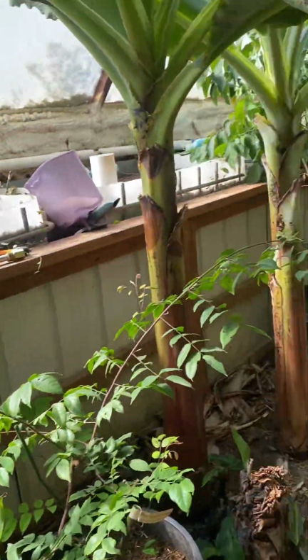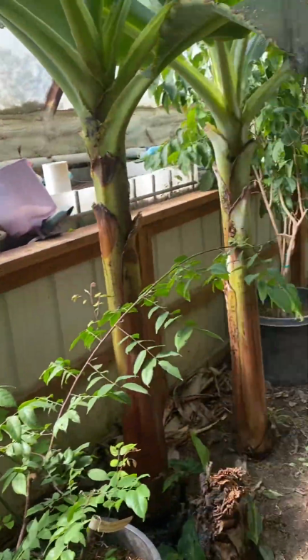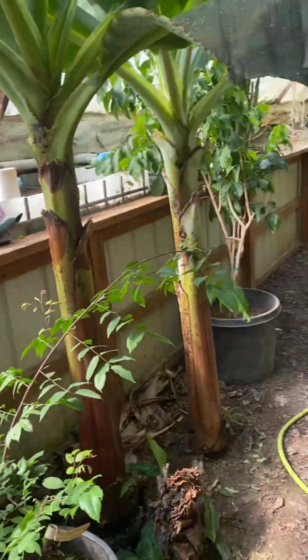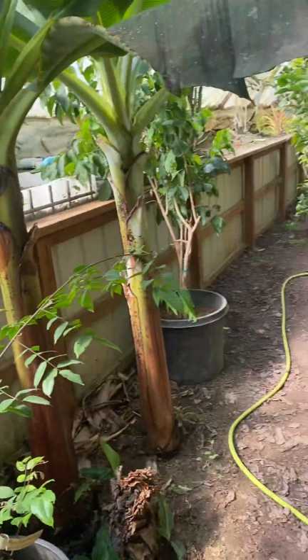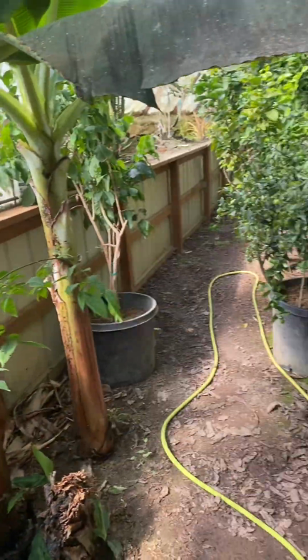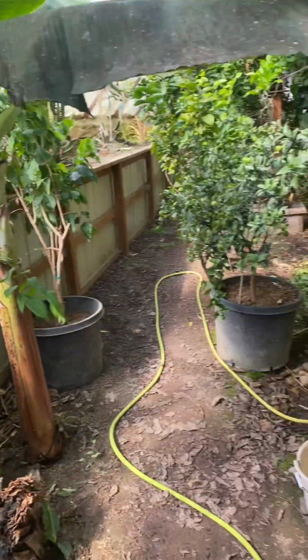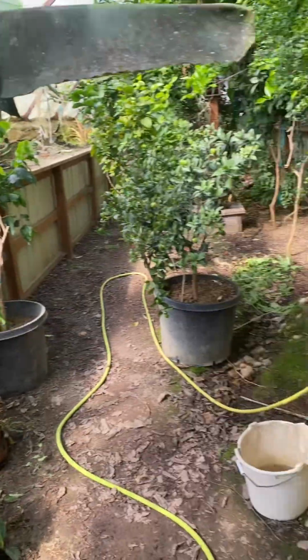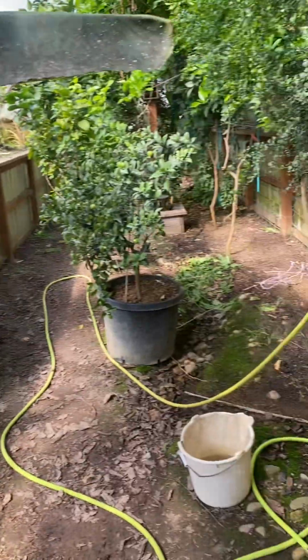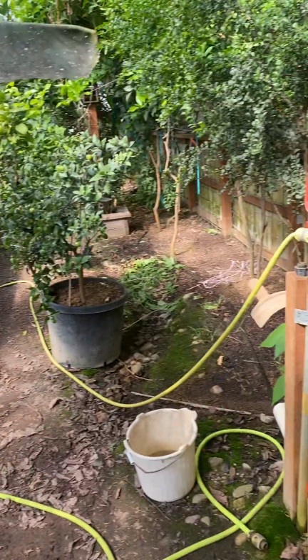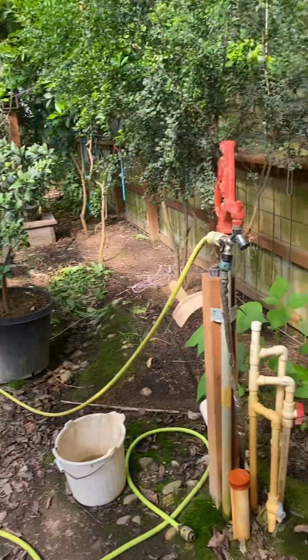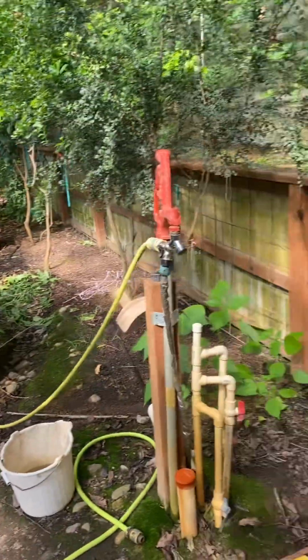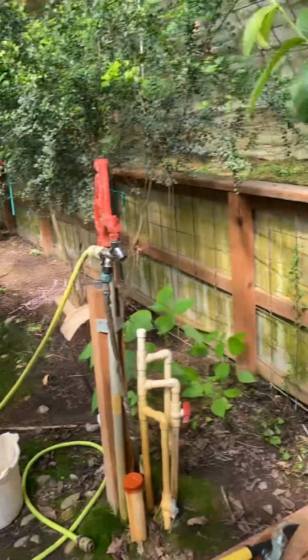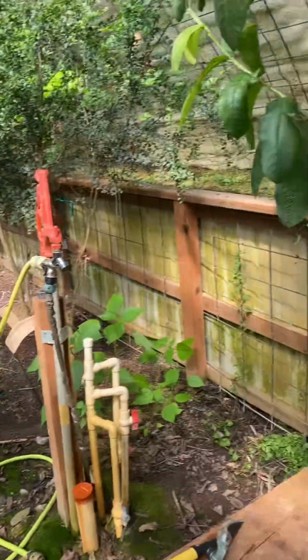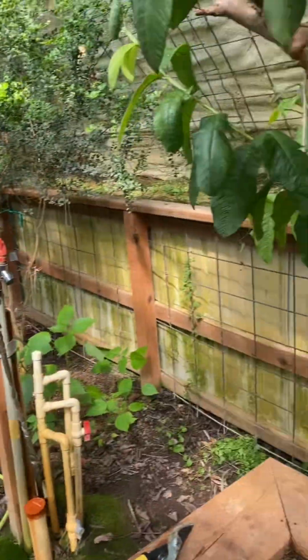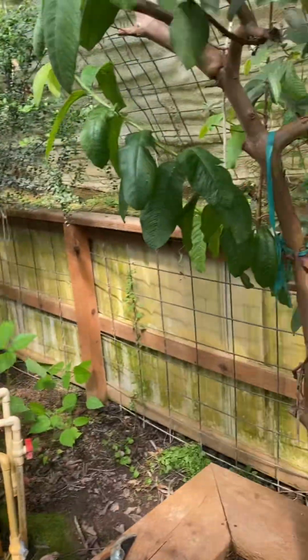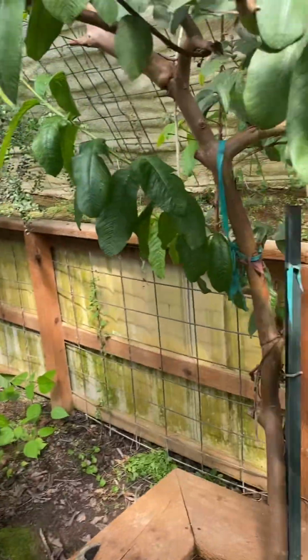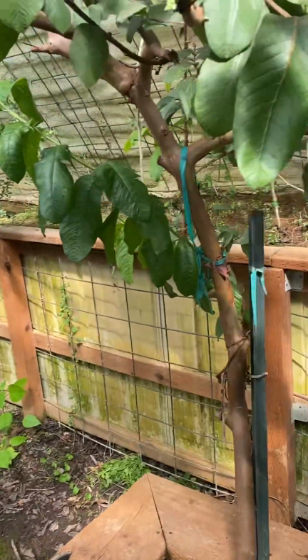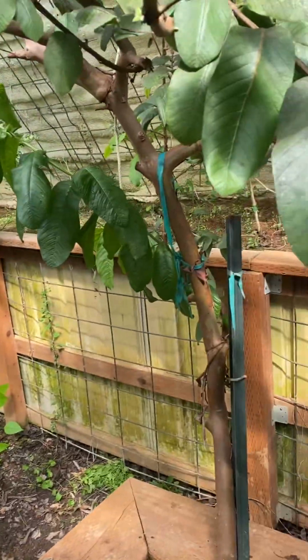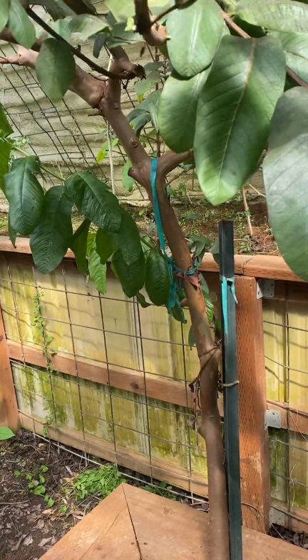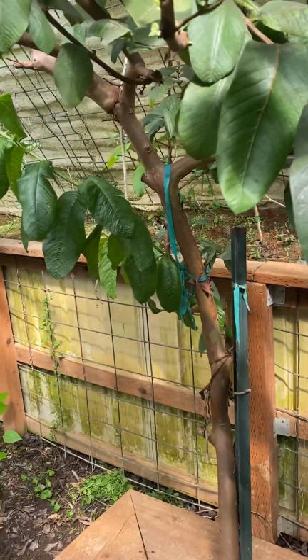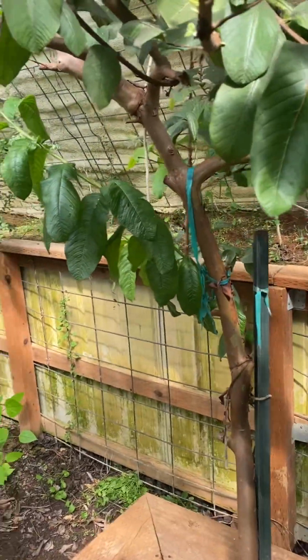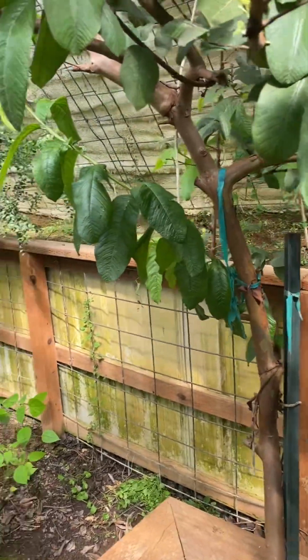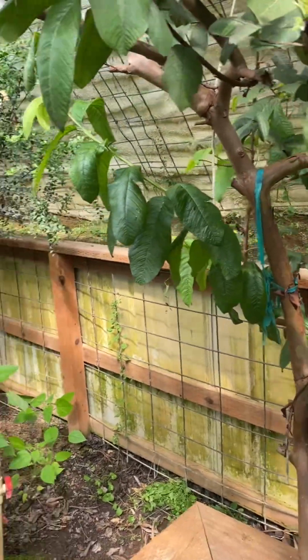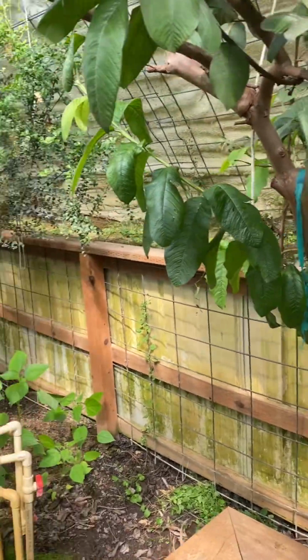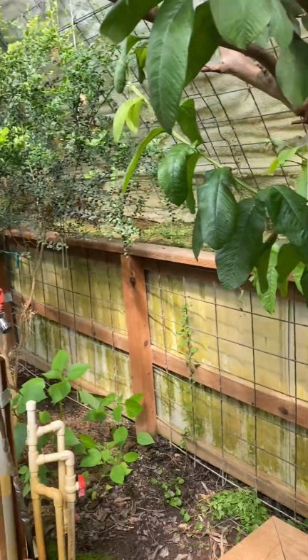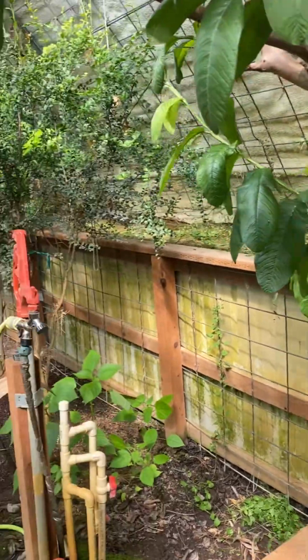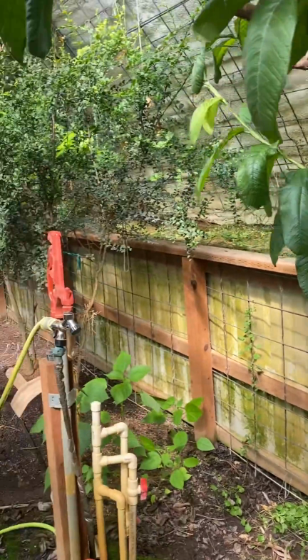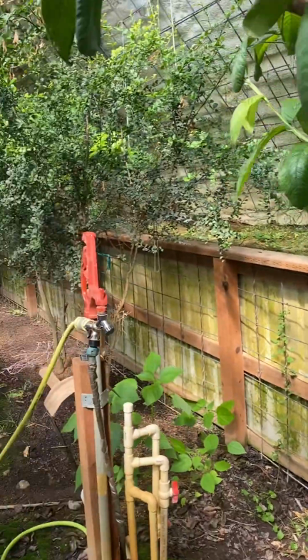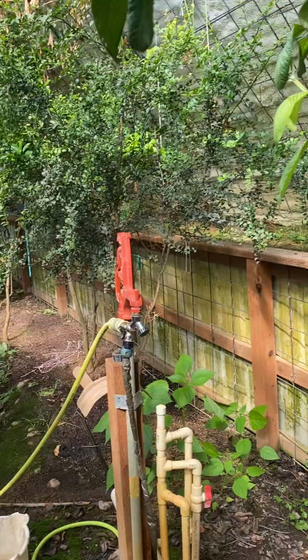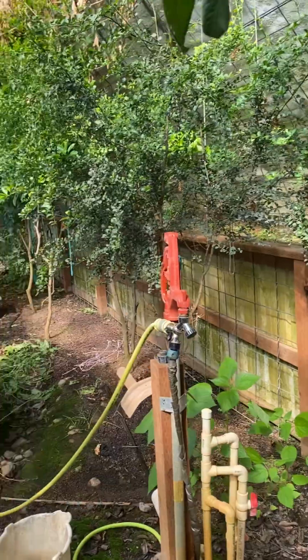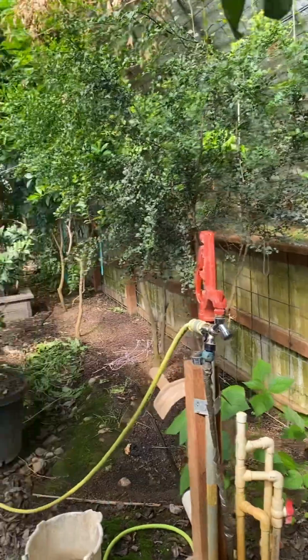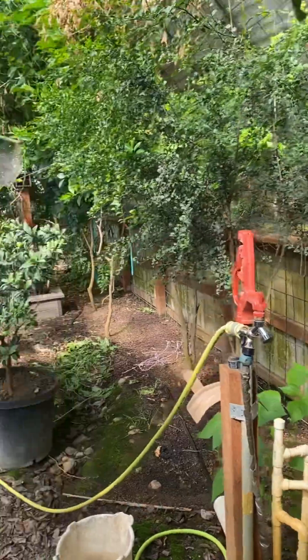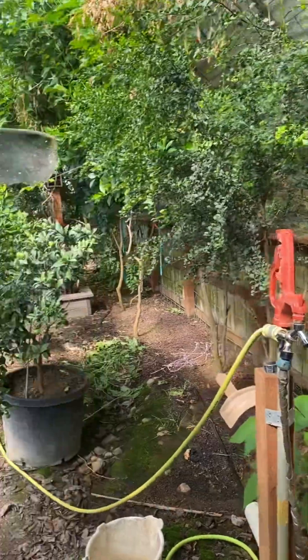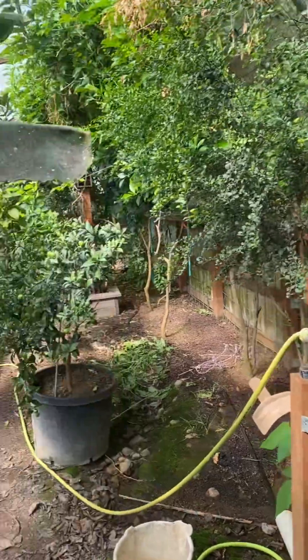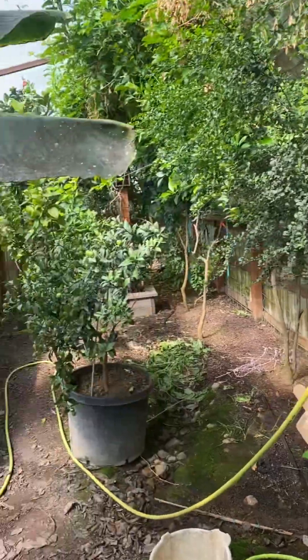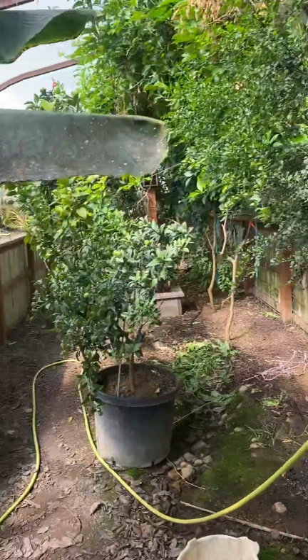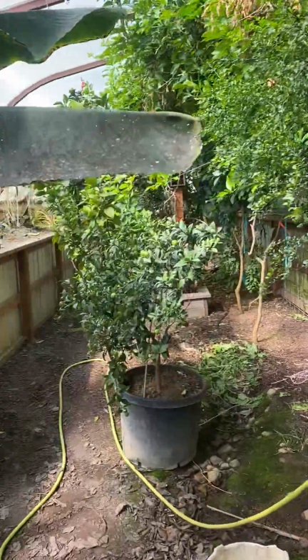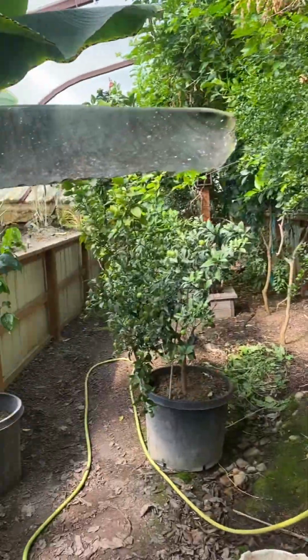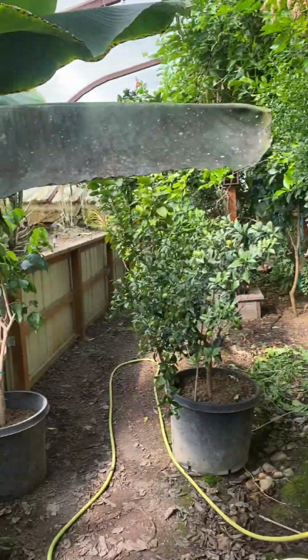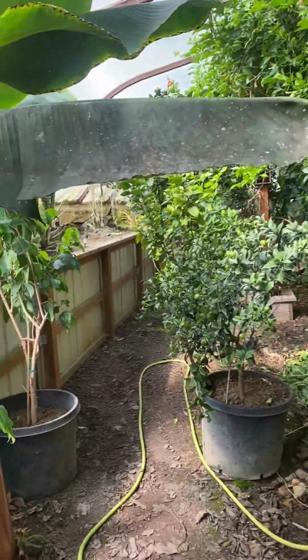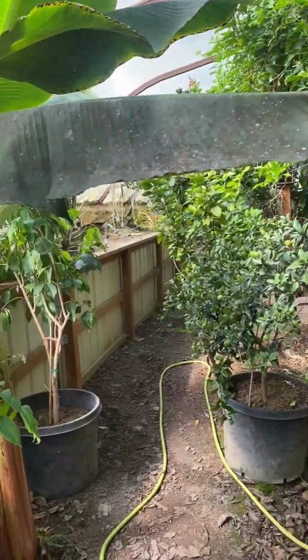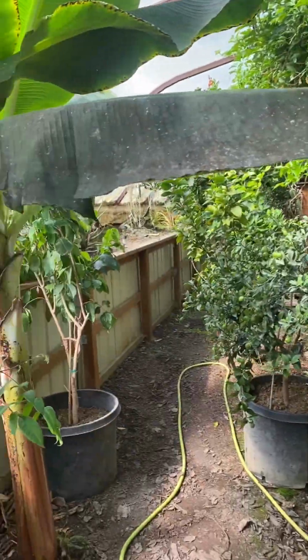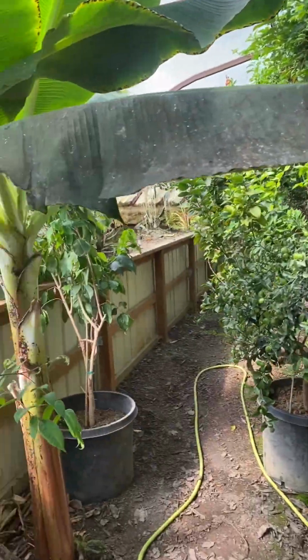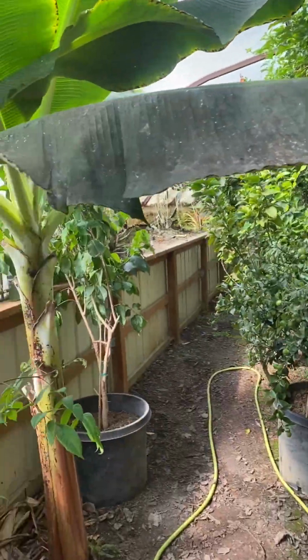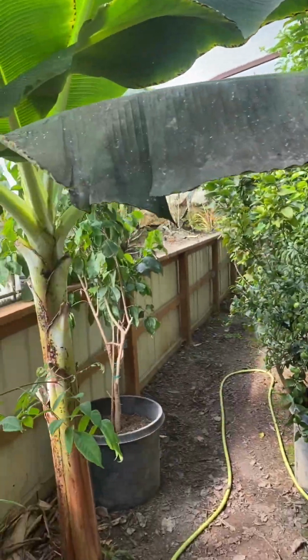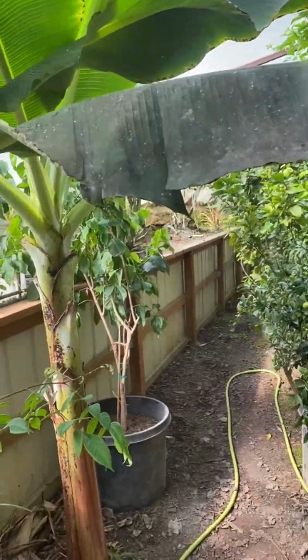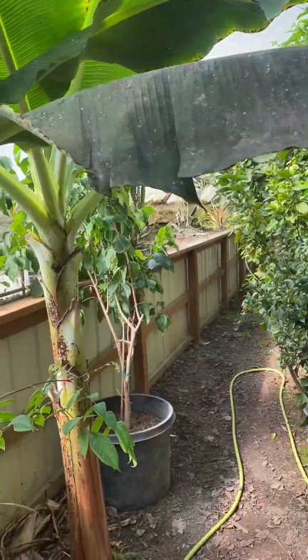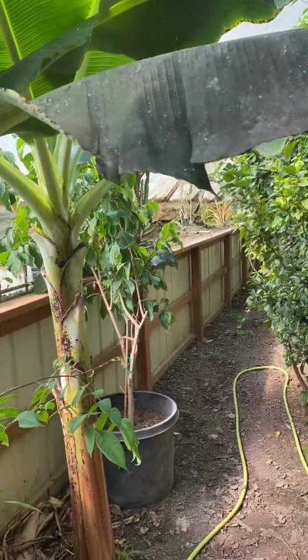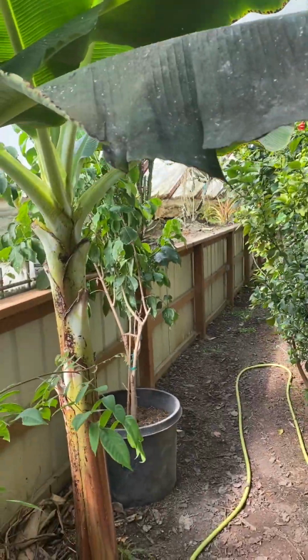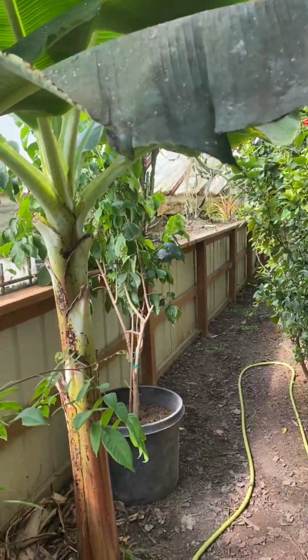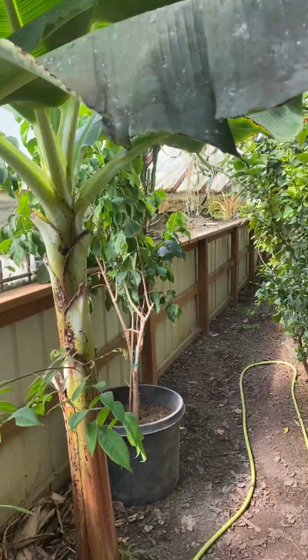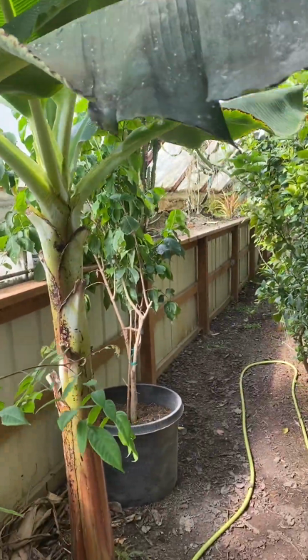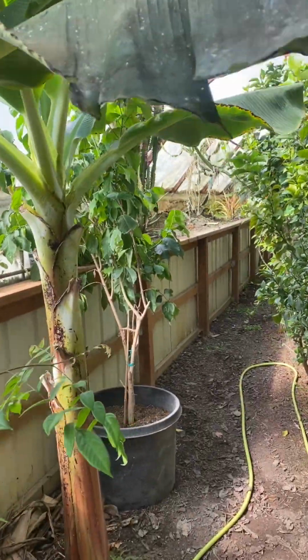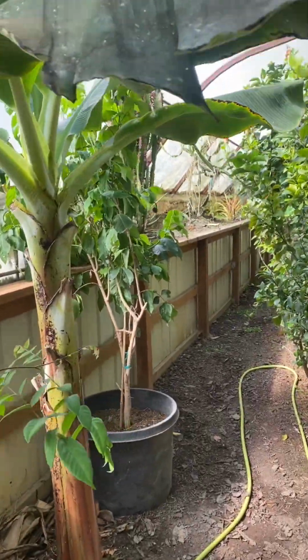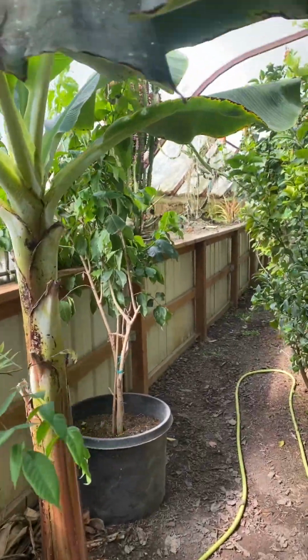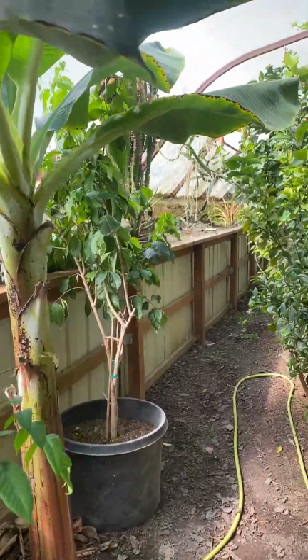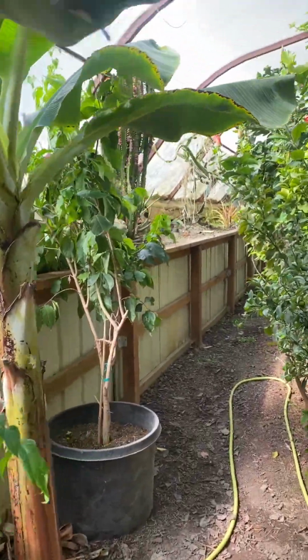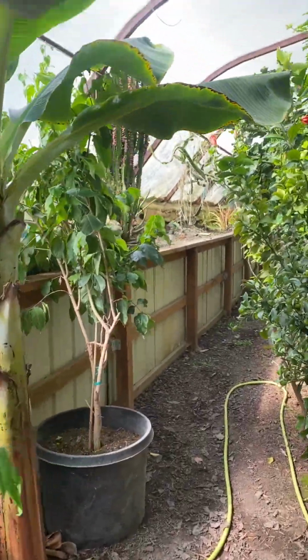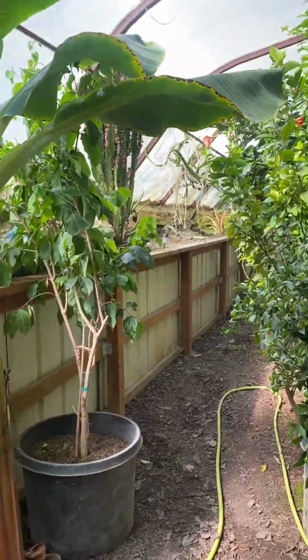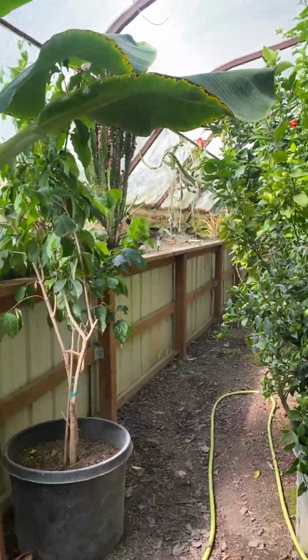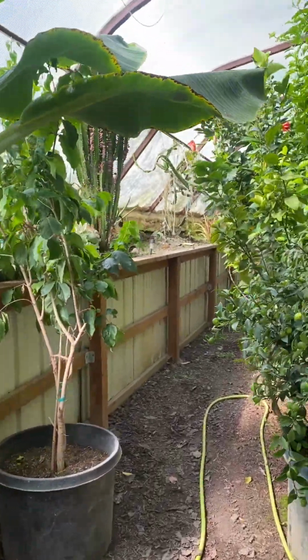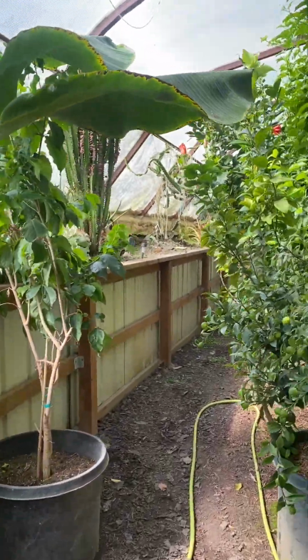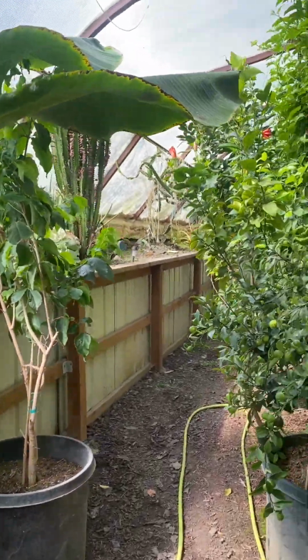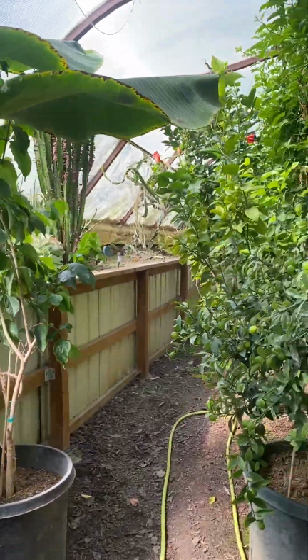A lot of these grow beds on the sides we don't use as much in the summer when we're growing outside, but in the winter we can grow just about anything in here.